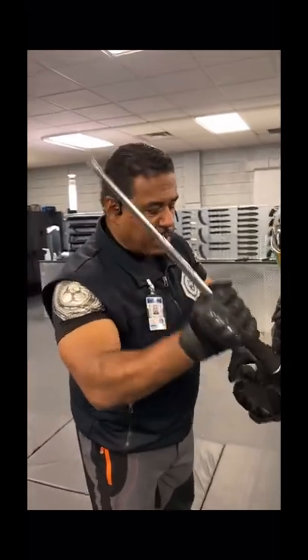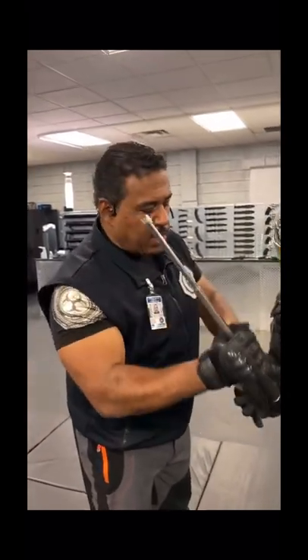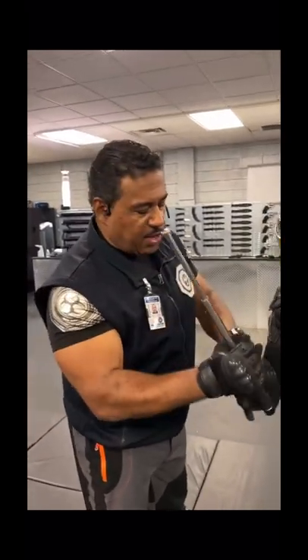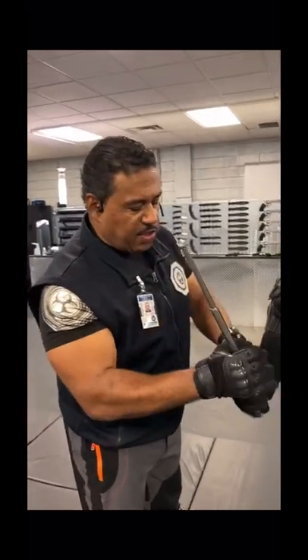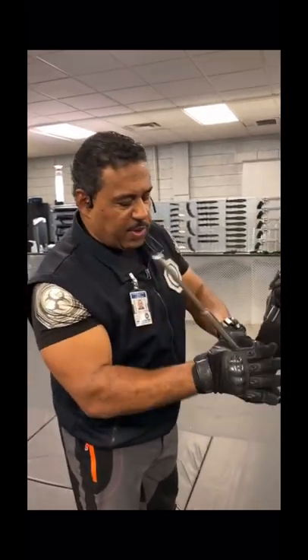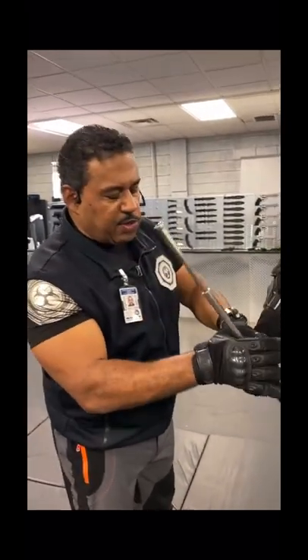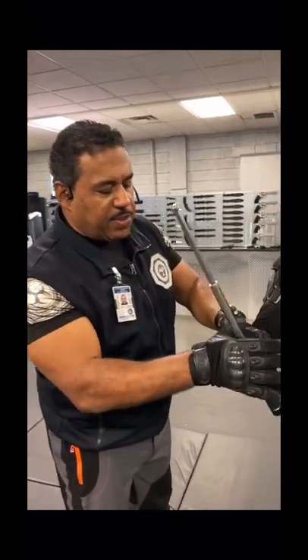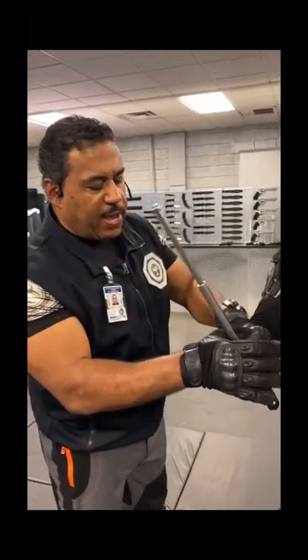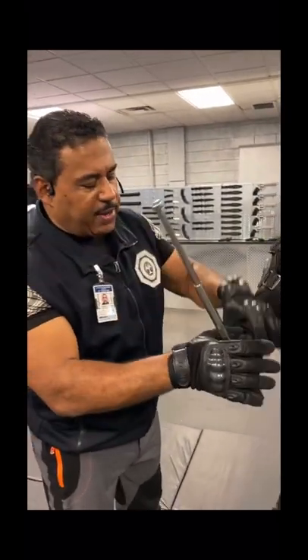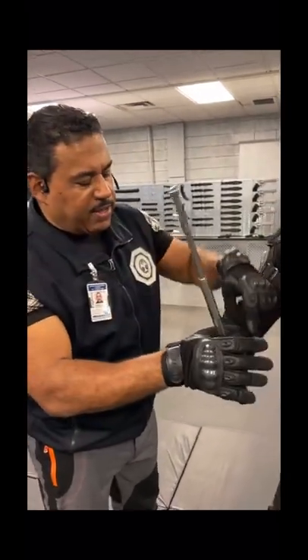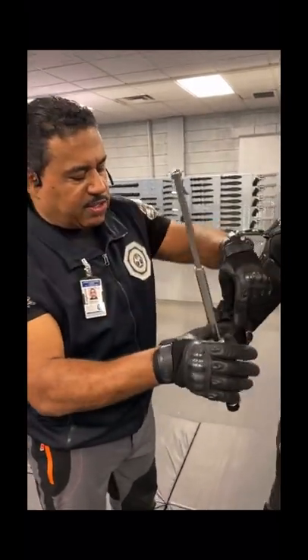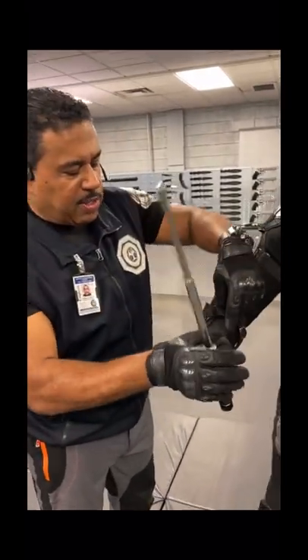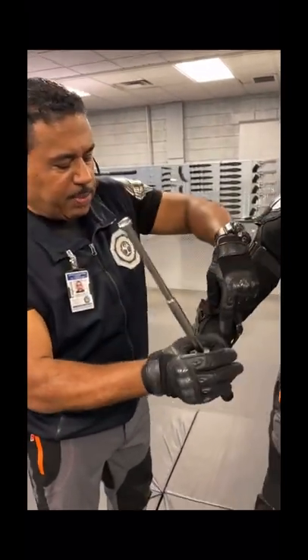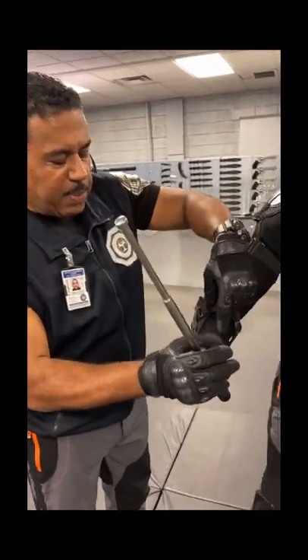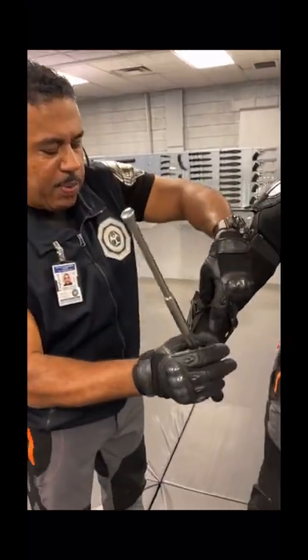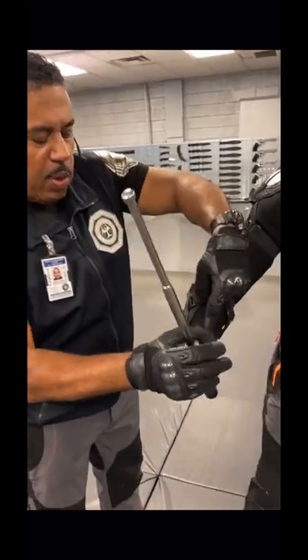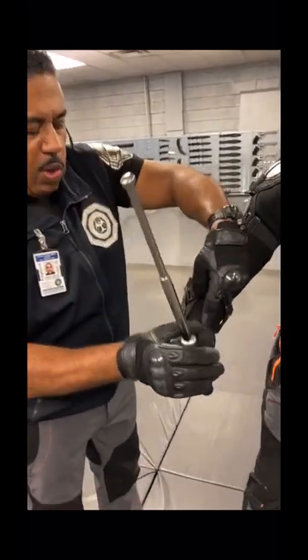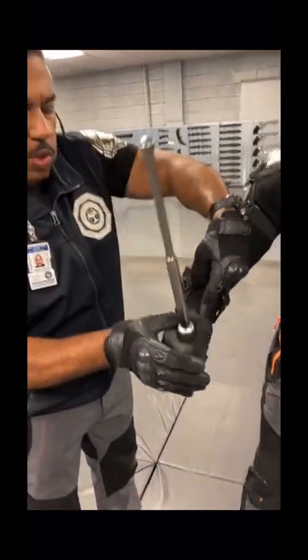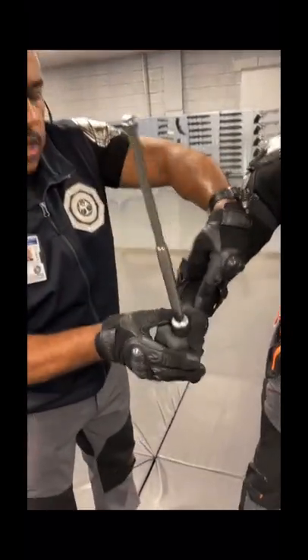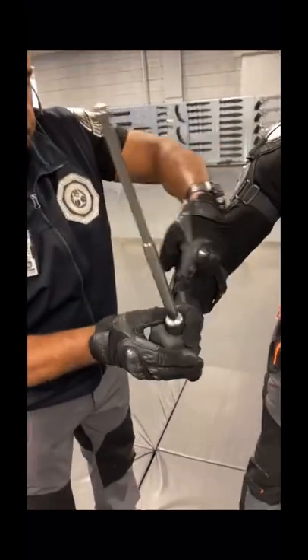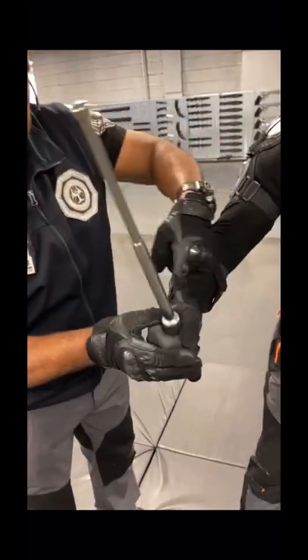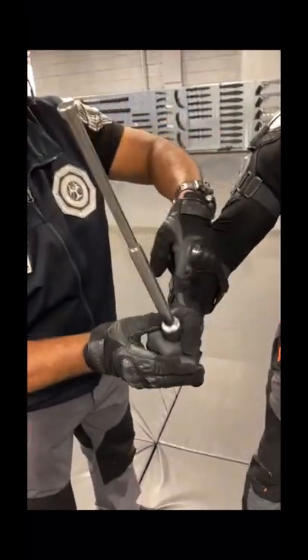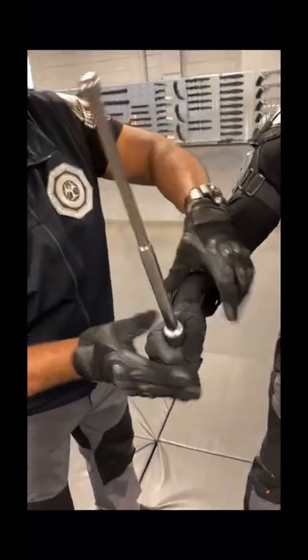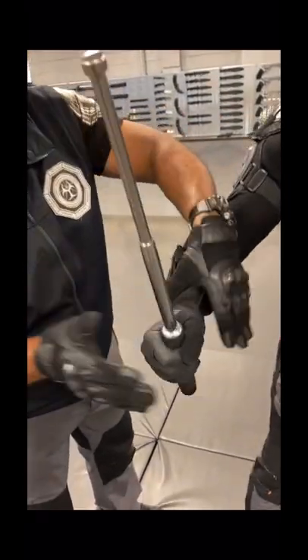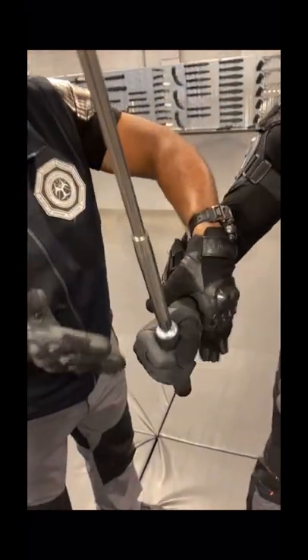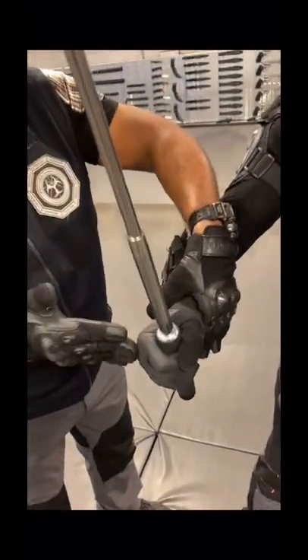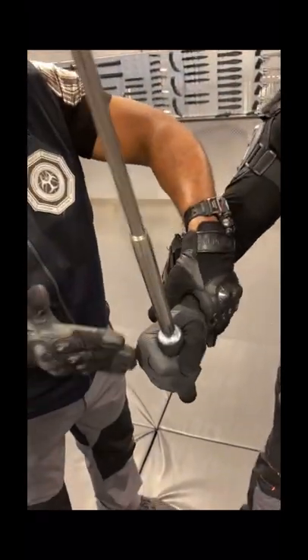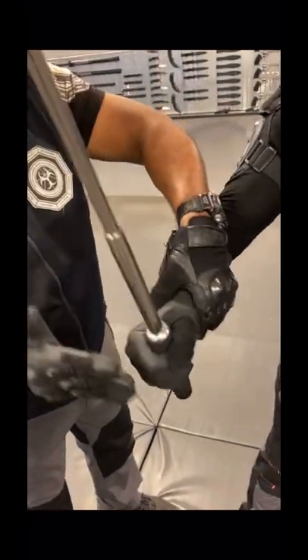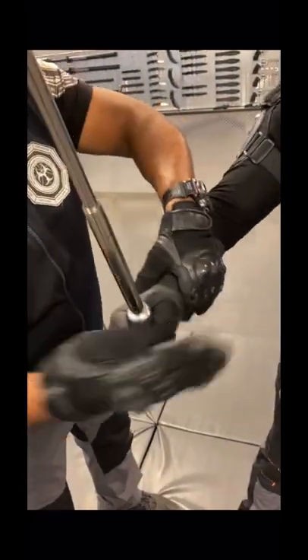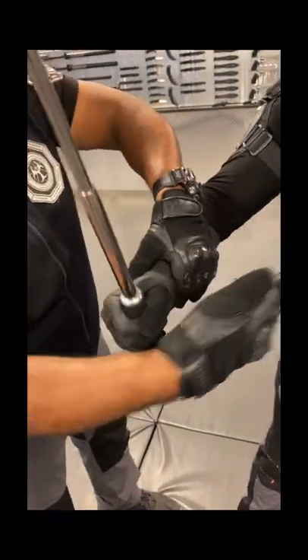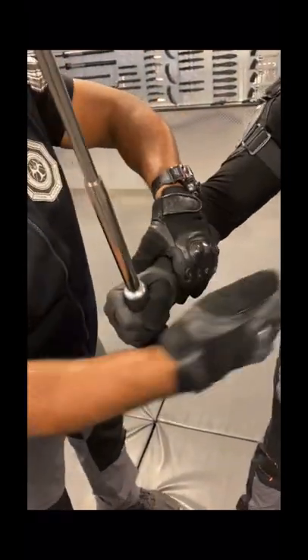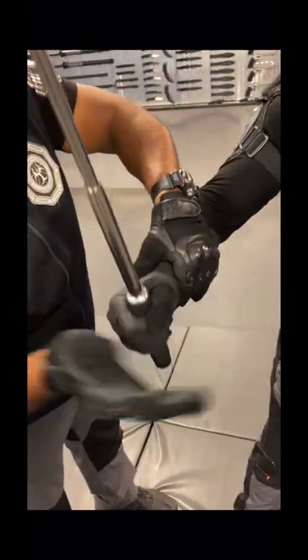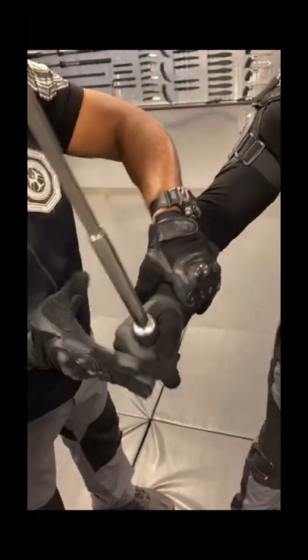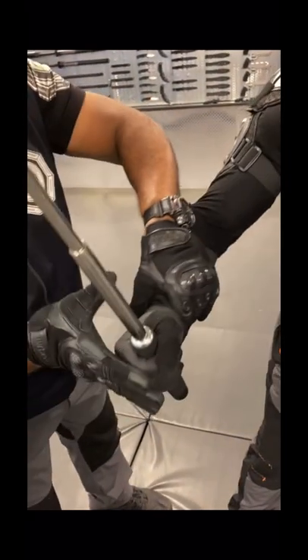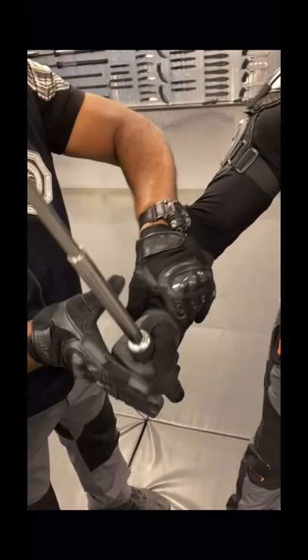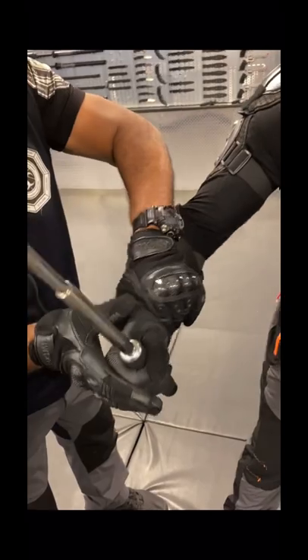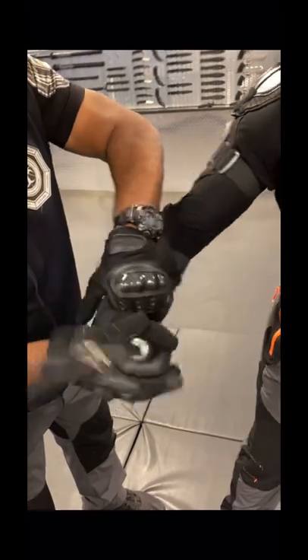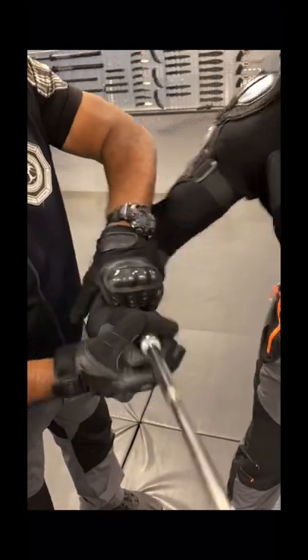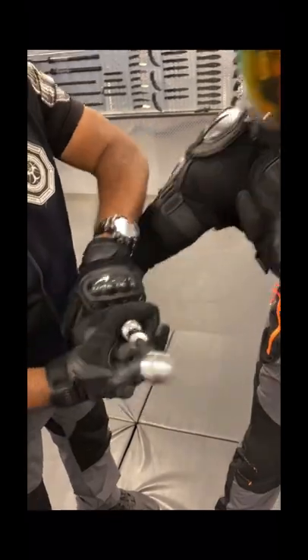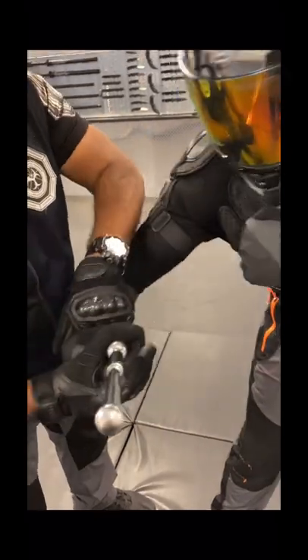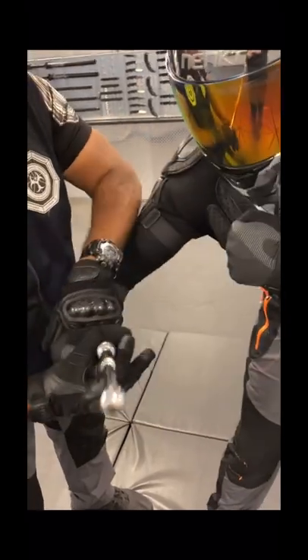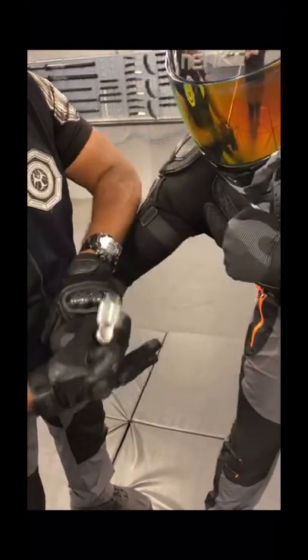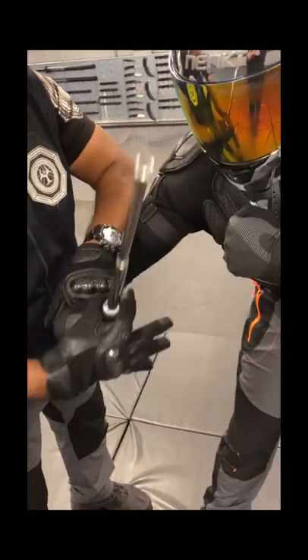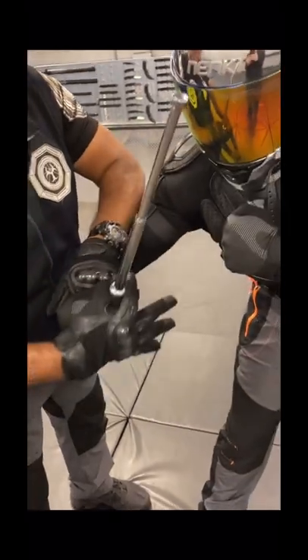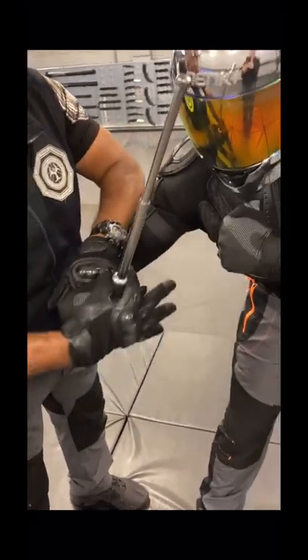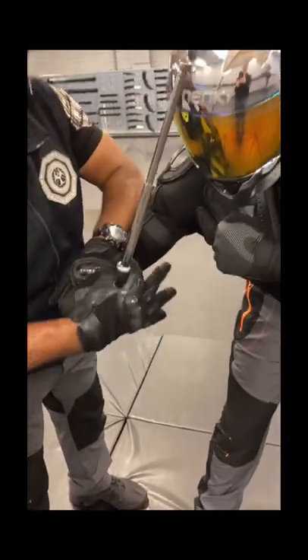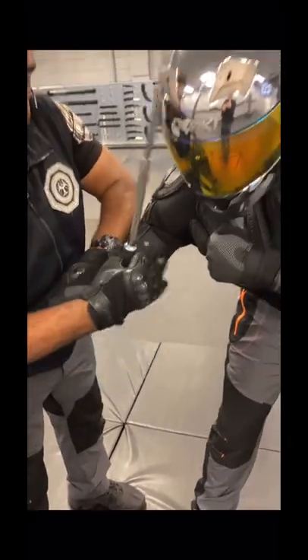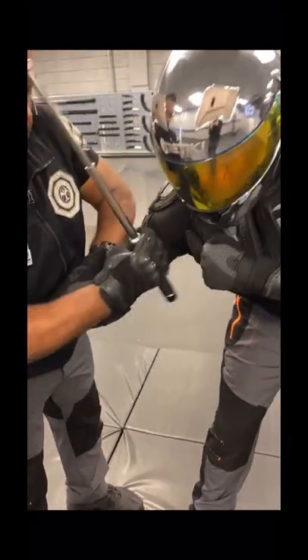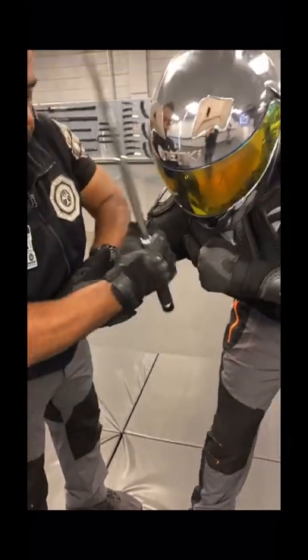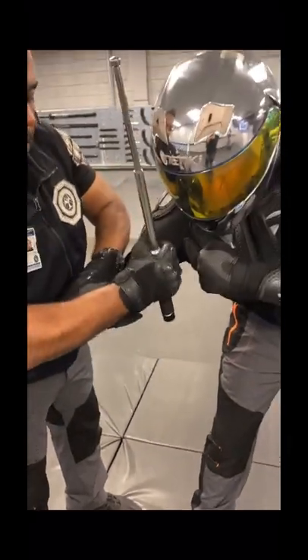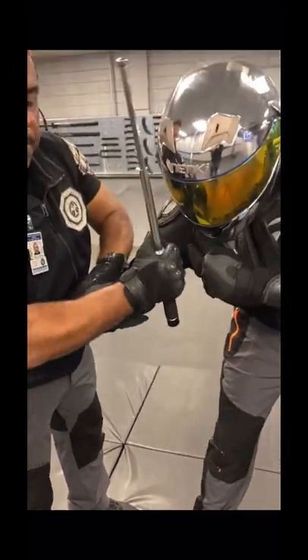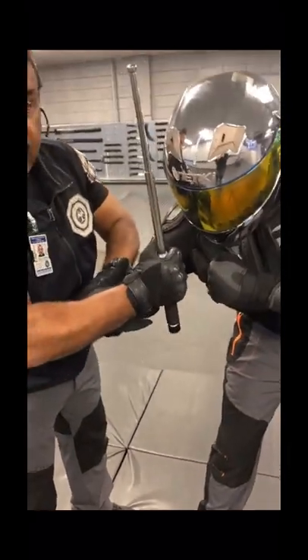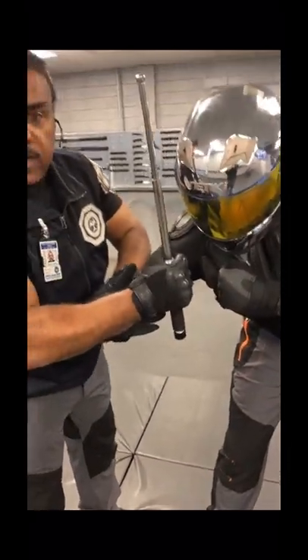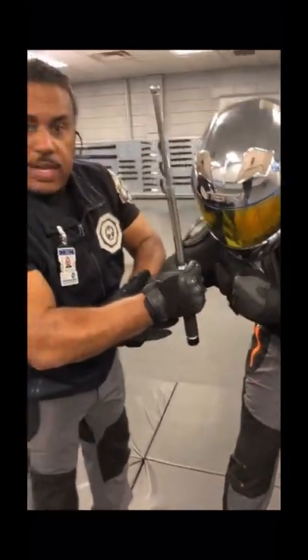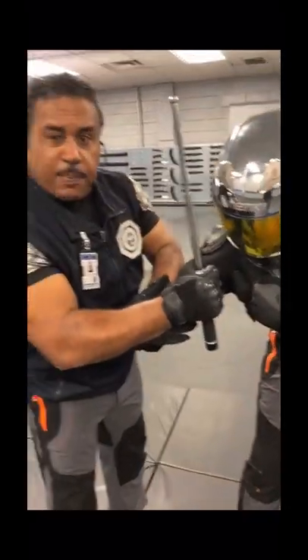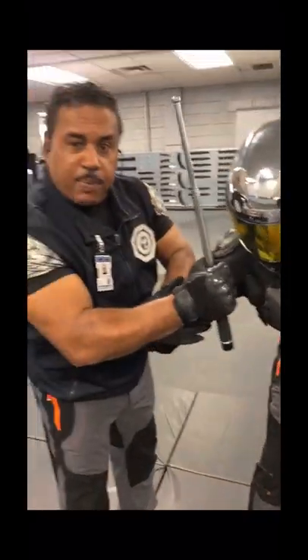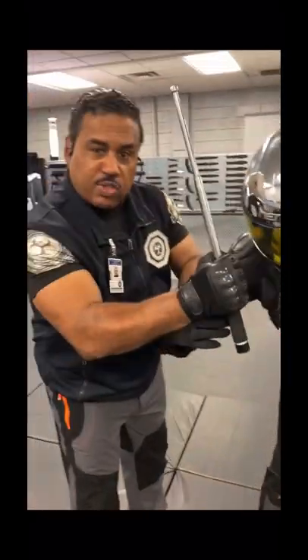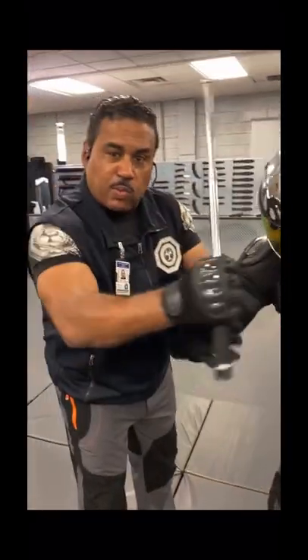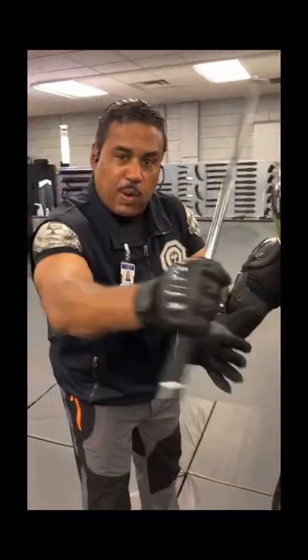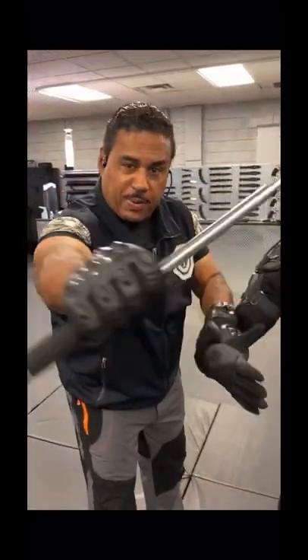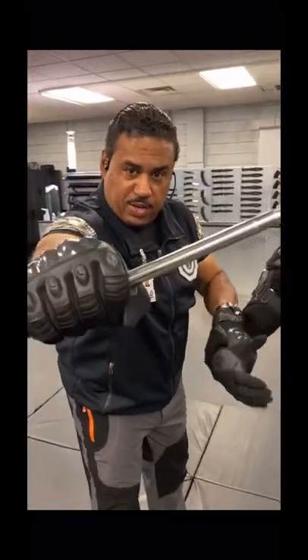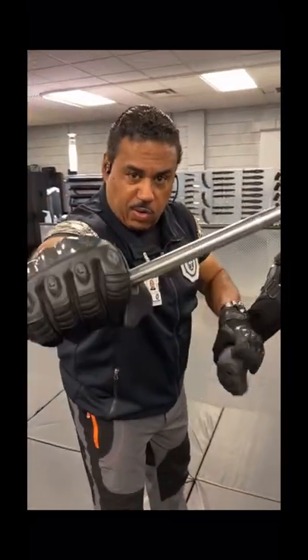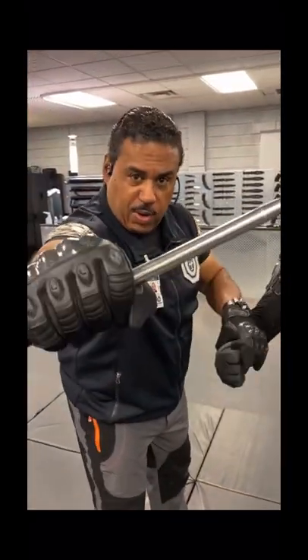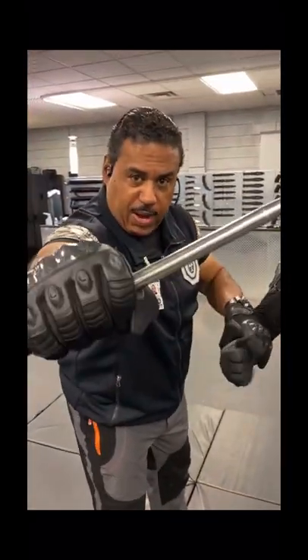Another way to do that is to simply pull the wrist and push the hand back towards them. This opens the hand biomechanically and puts the weapon in your hands.